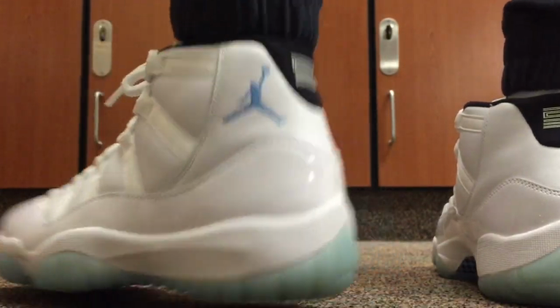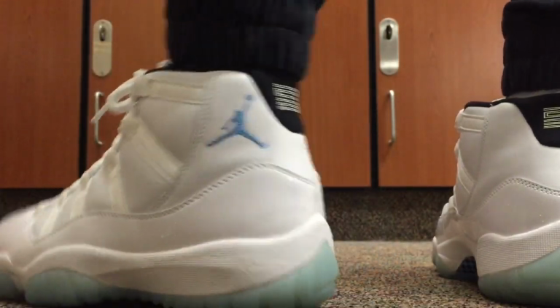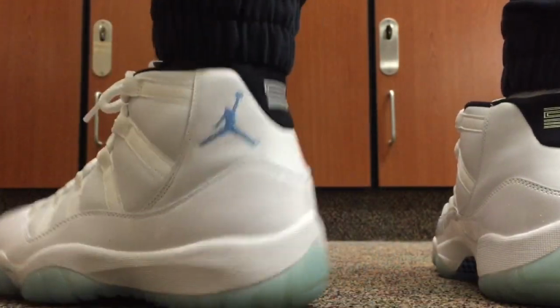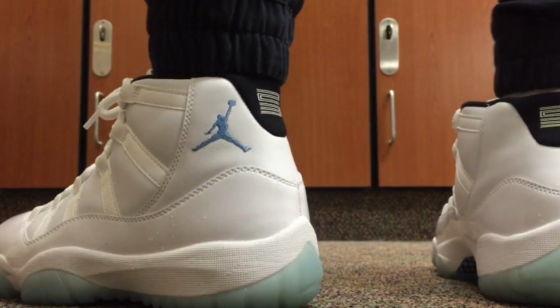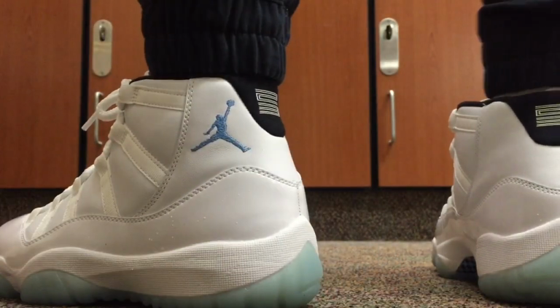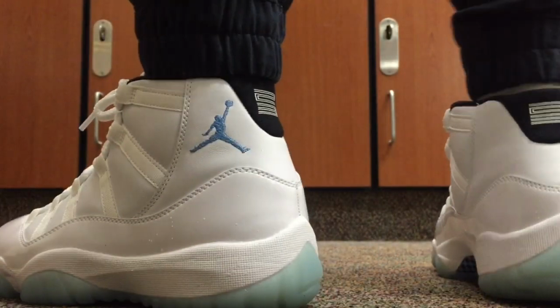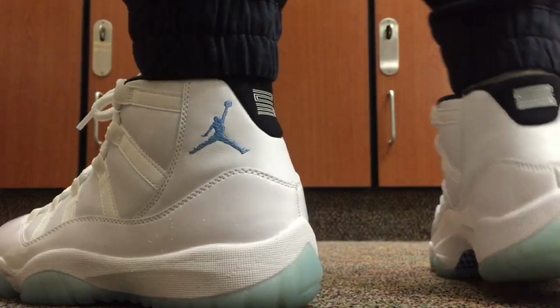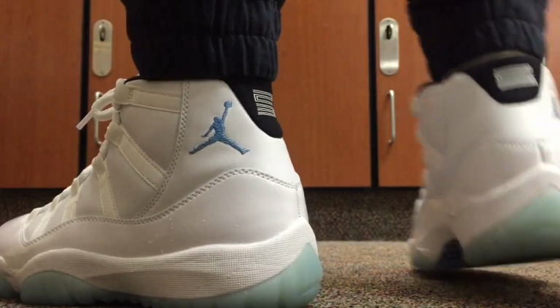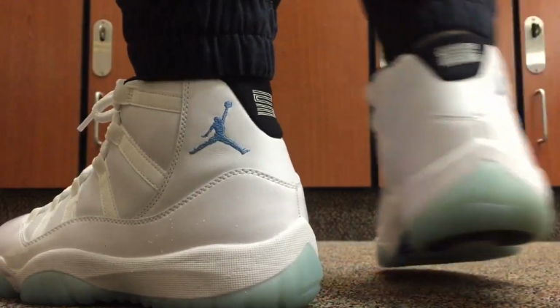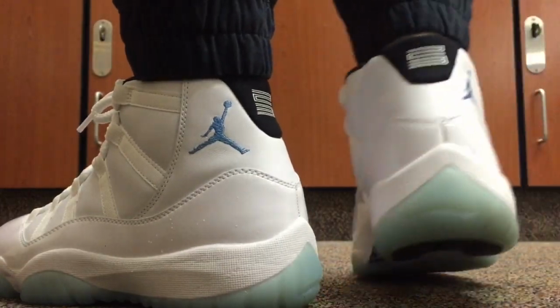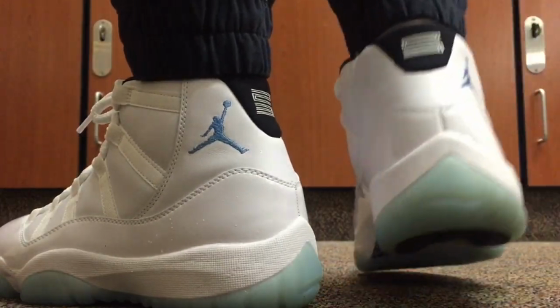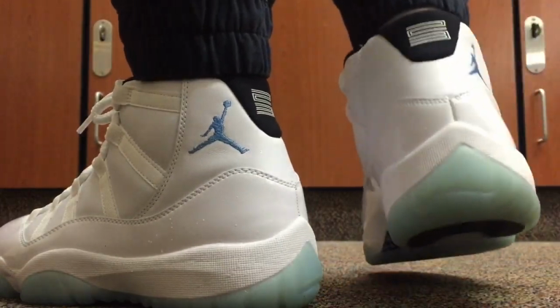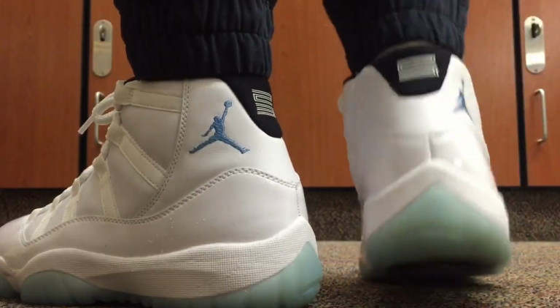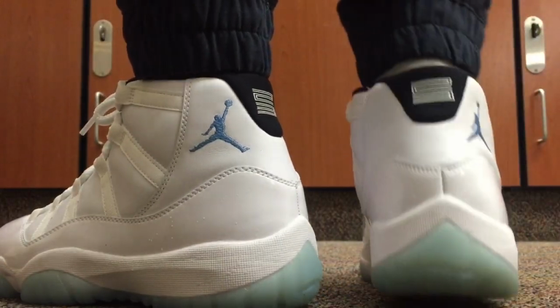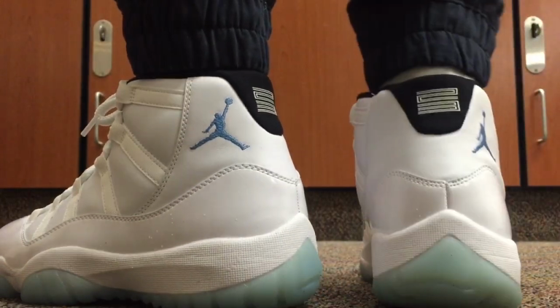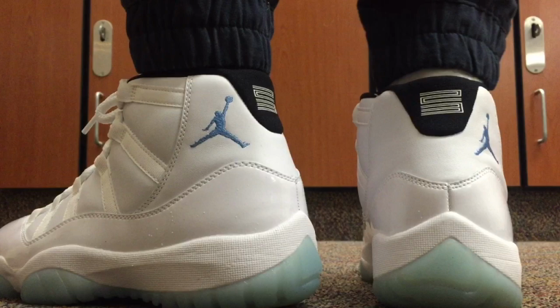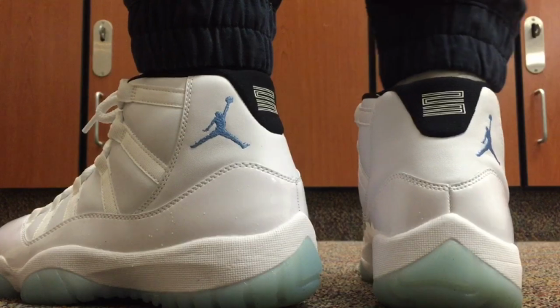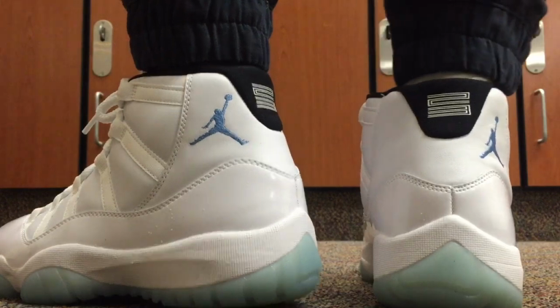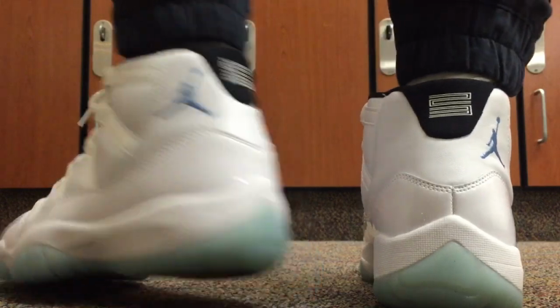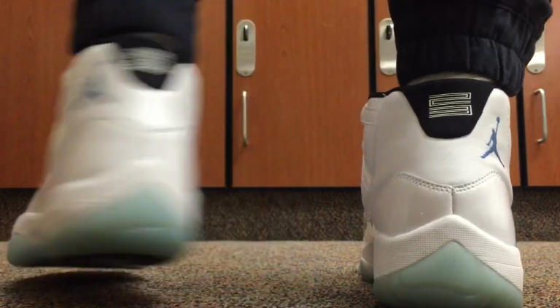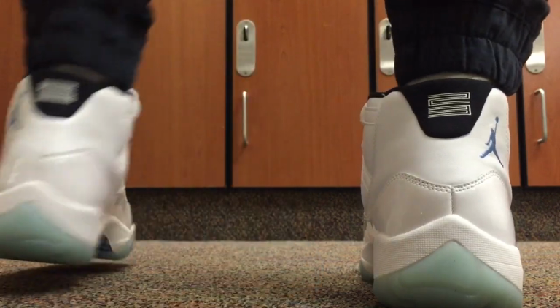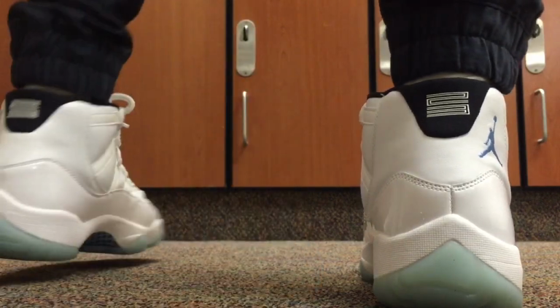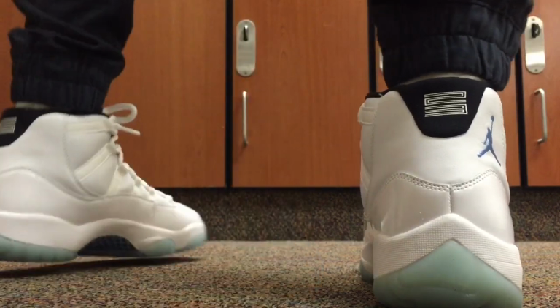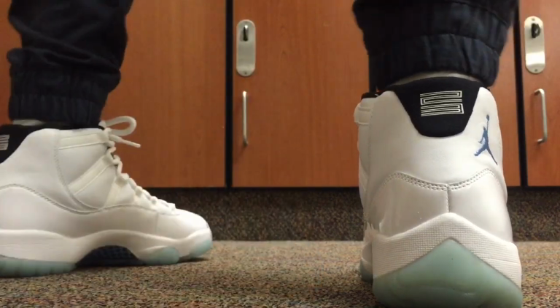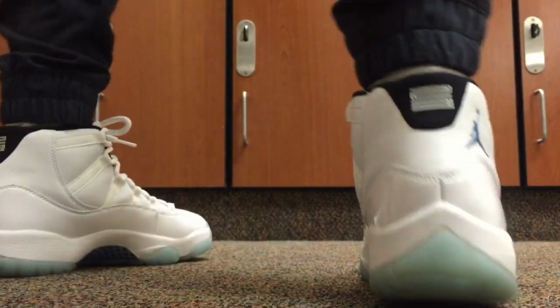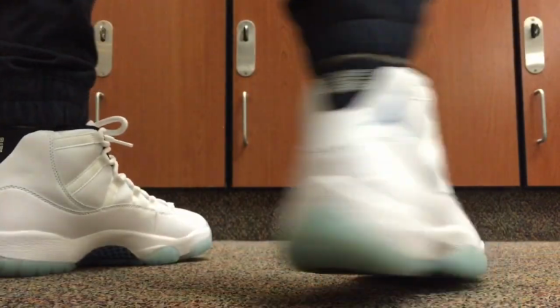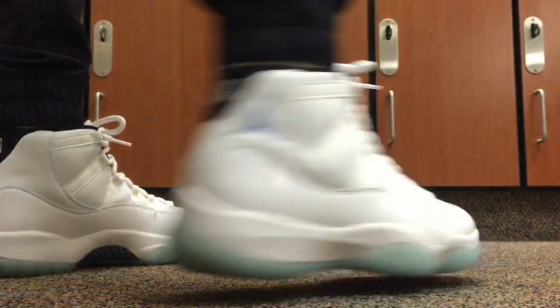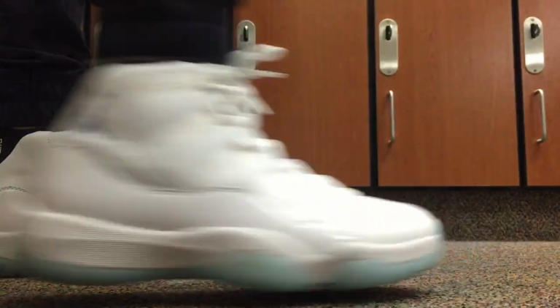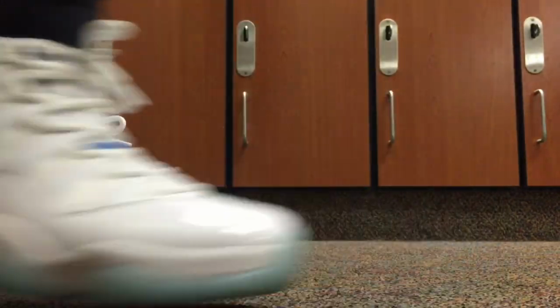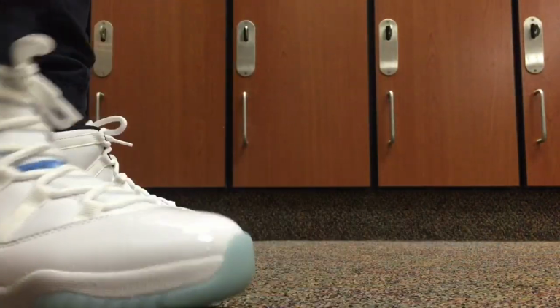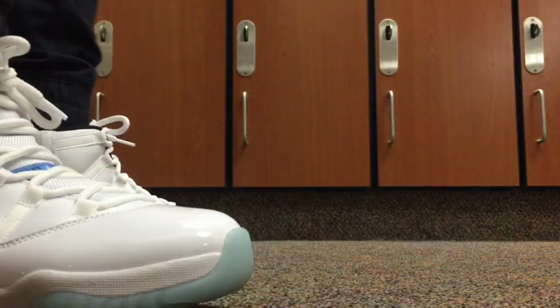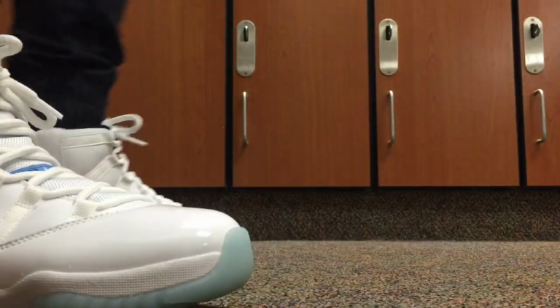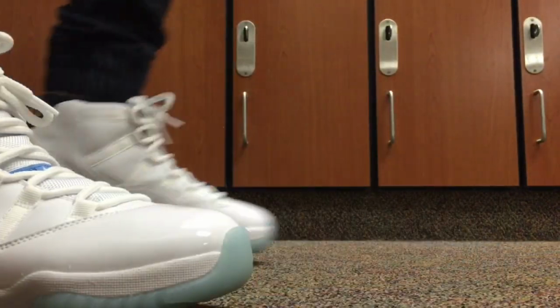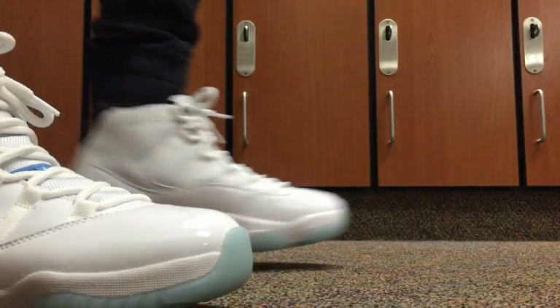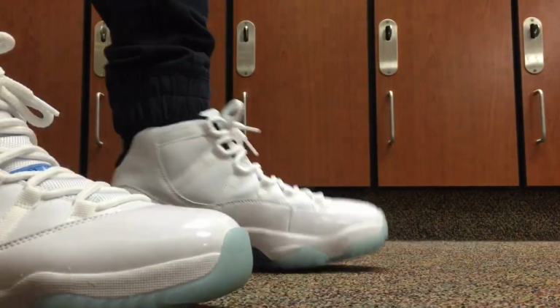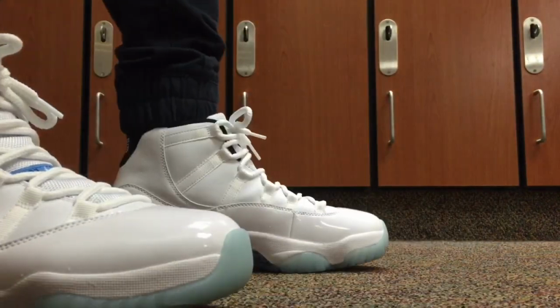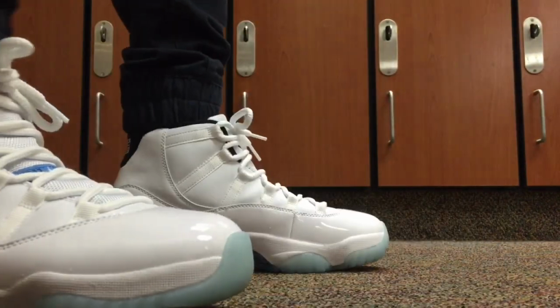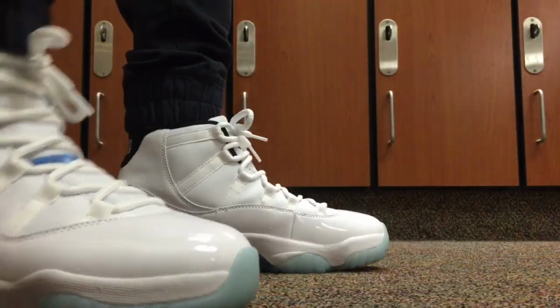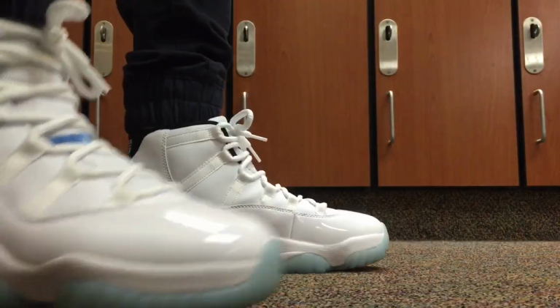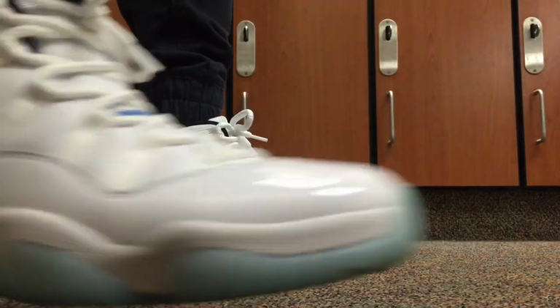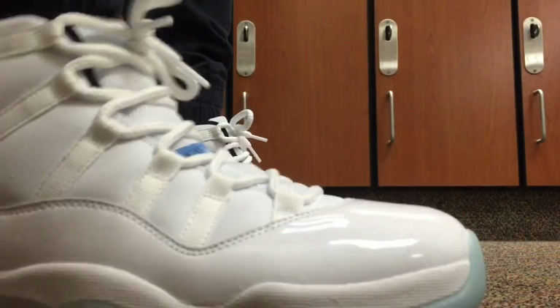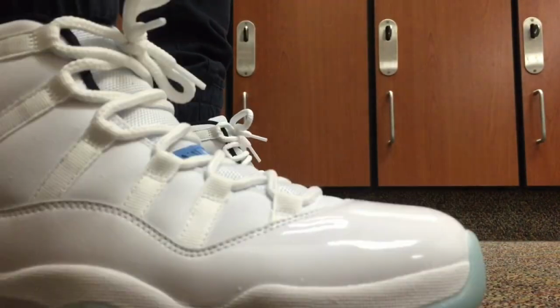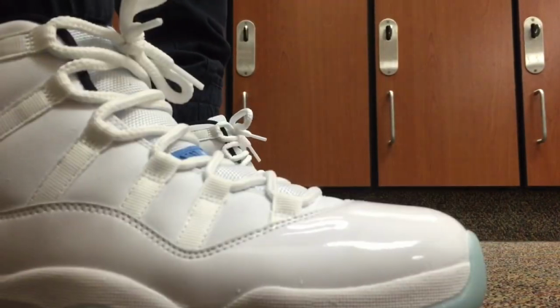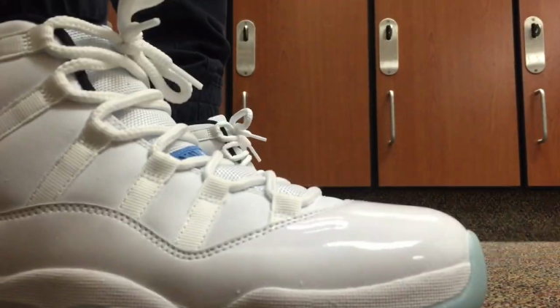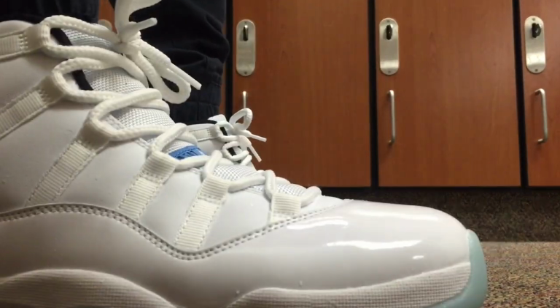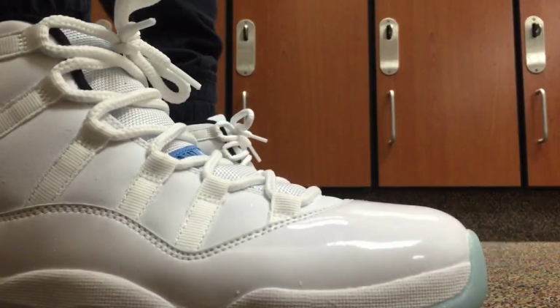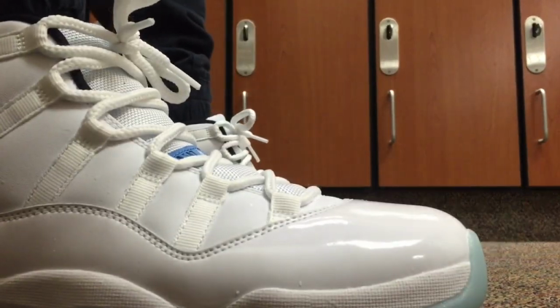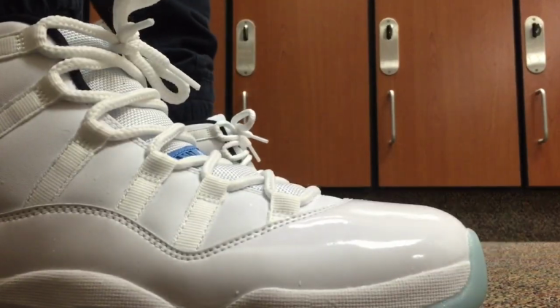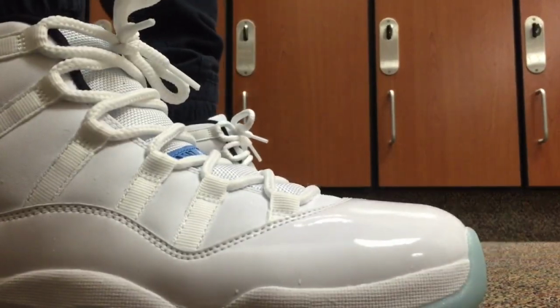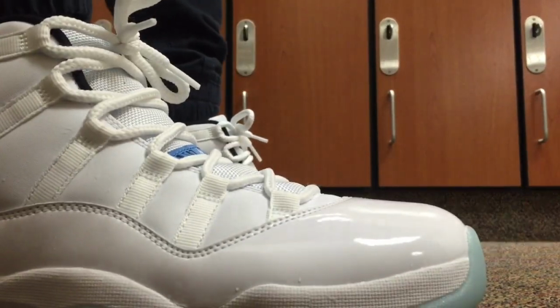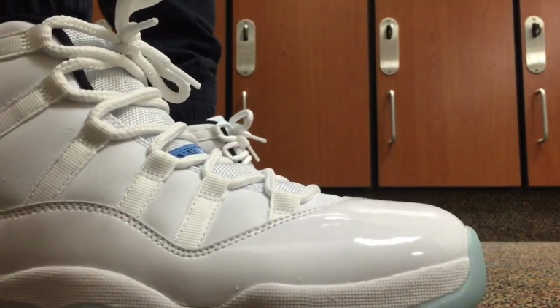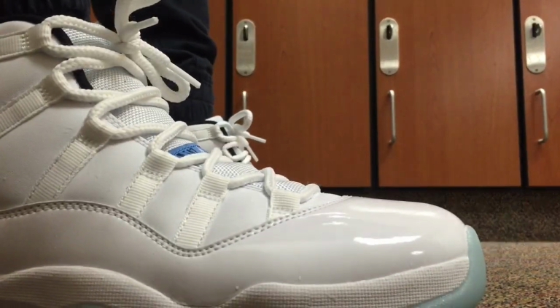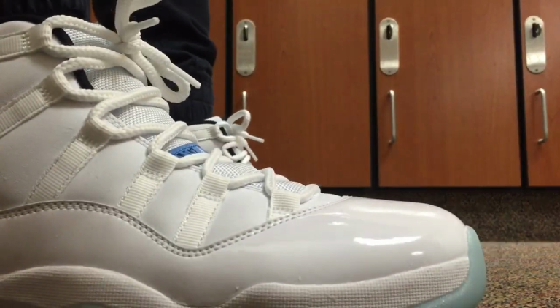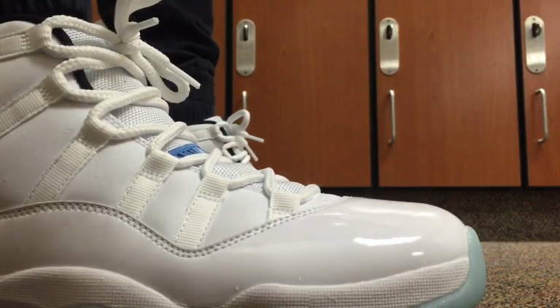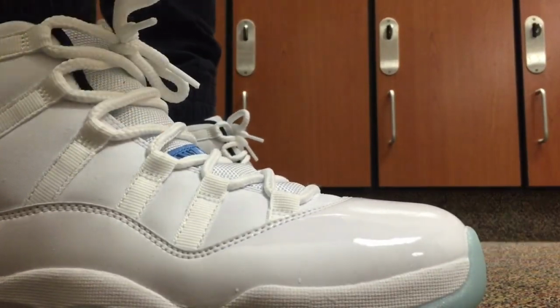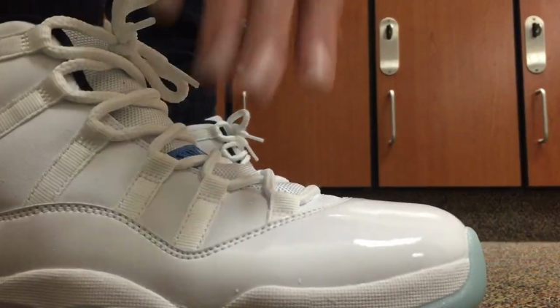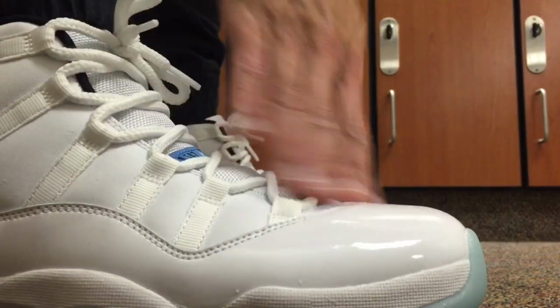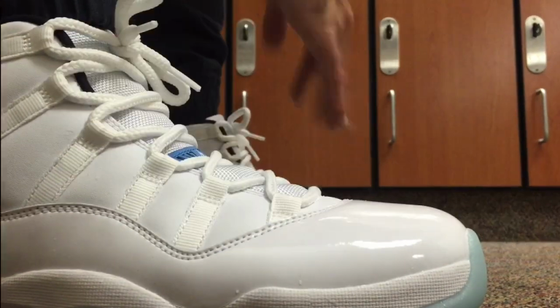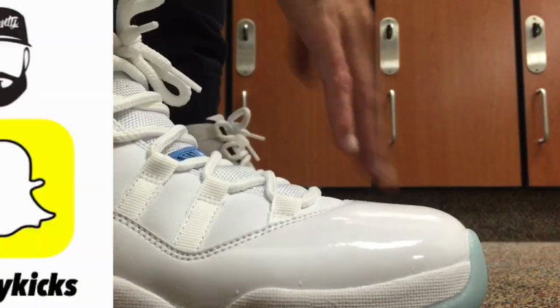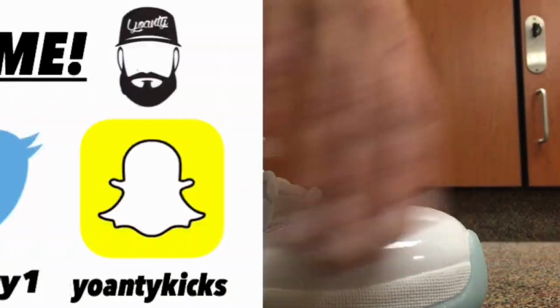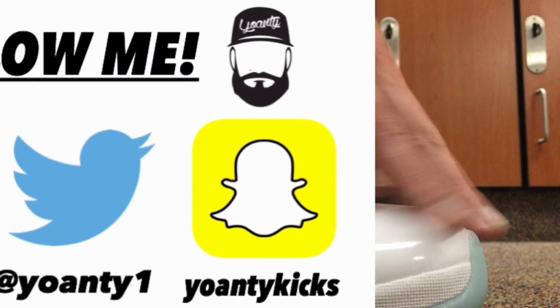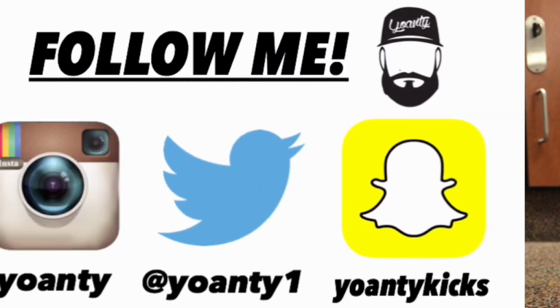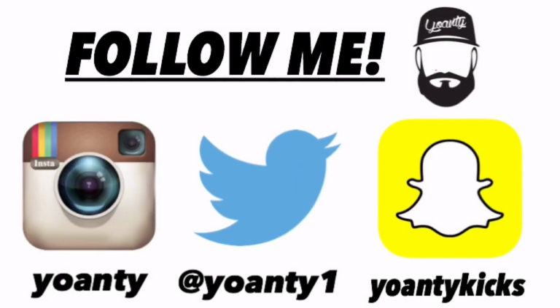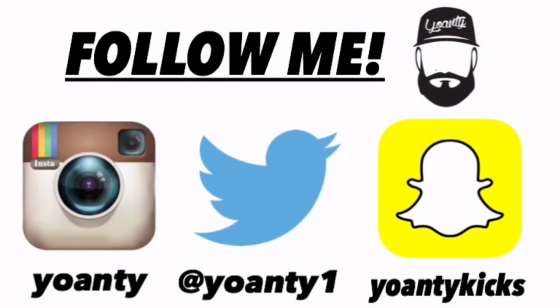Guys, thank you for watching as always. Leave a comment, subscribe, follow me on Instagram, Twitter, and Snapchat. I'll talk to you tomorrow. Take care. Peace.